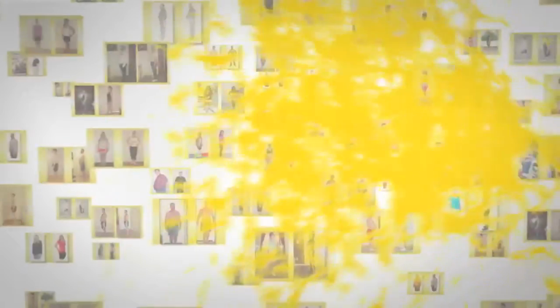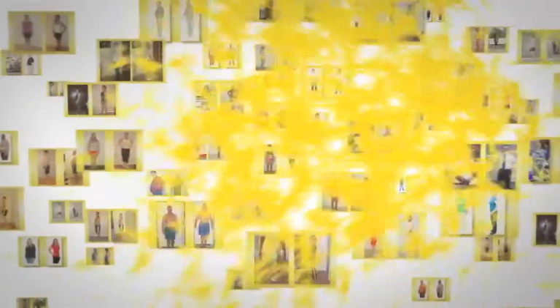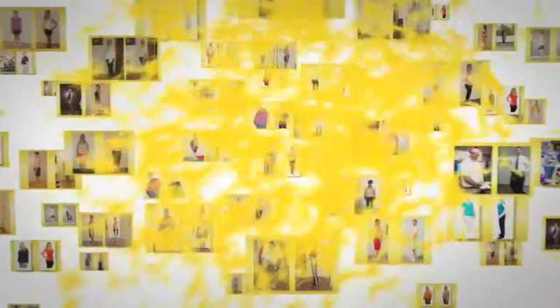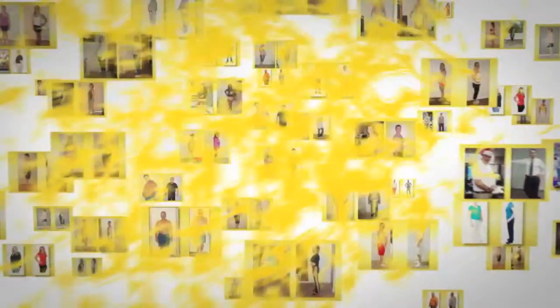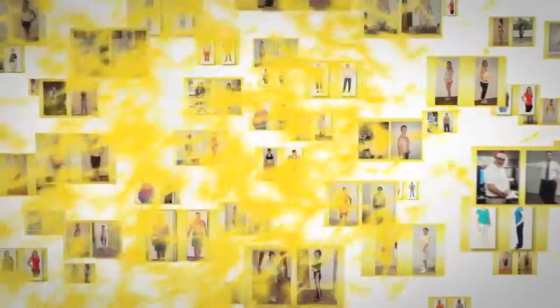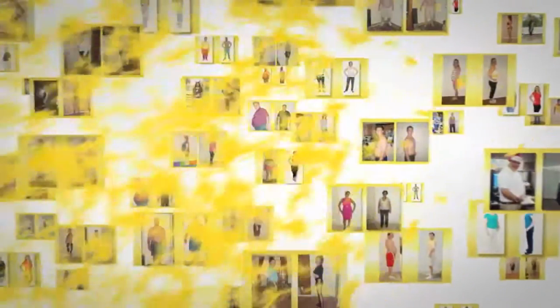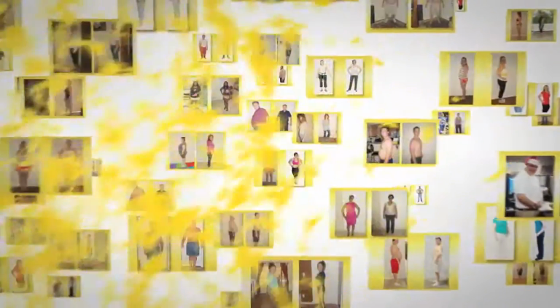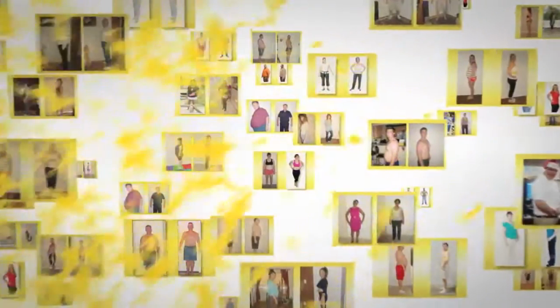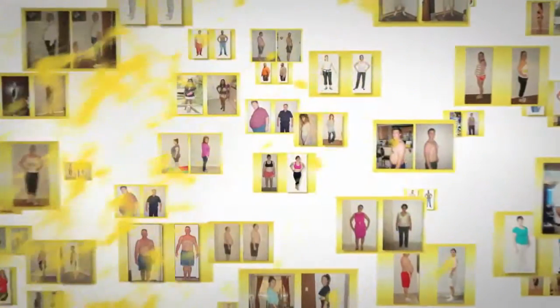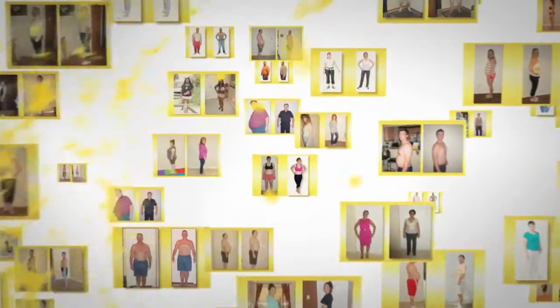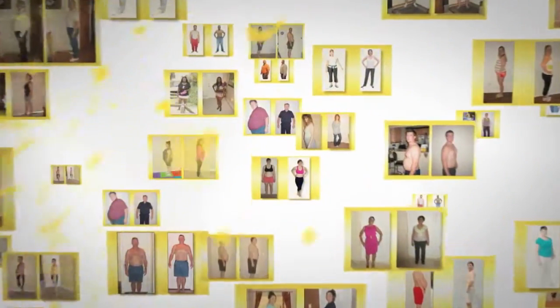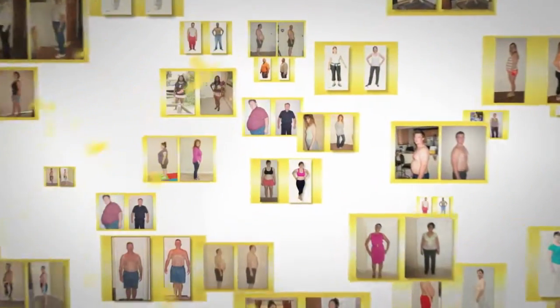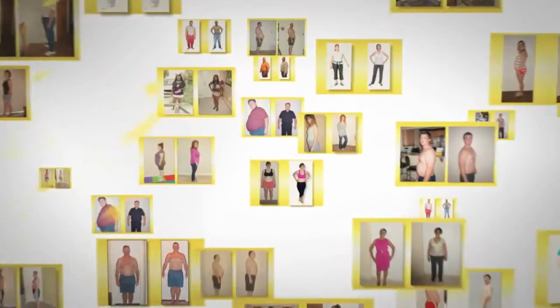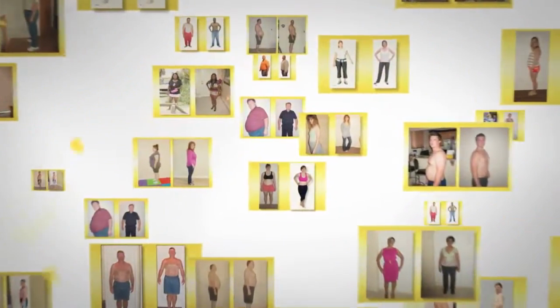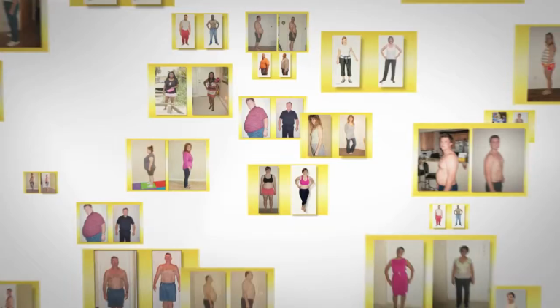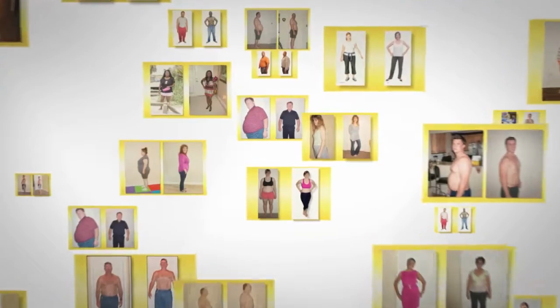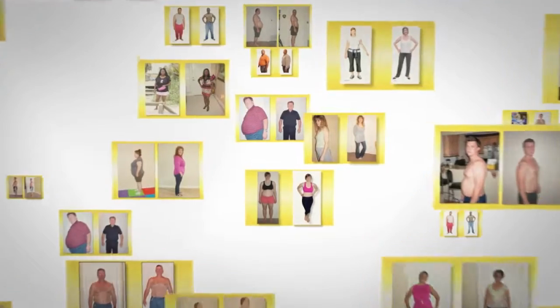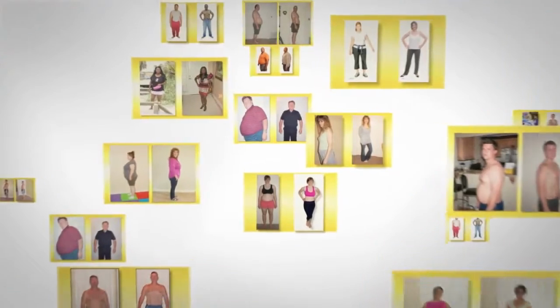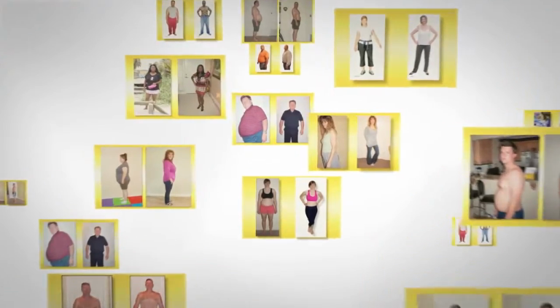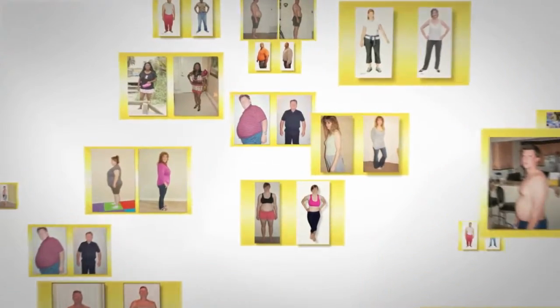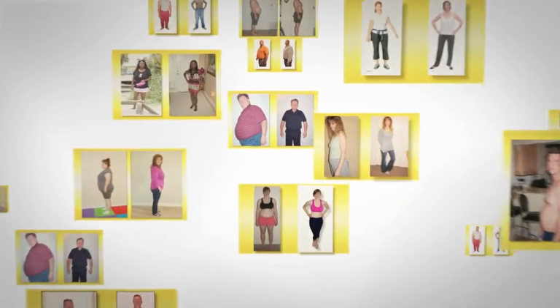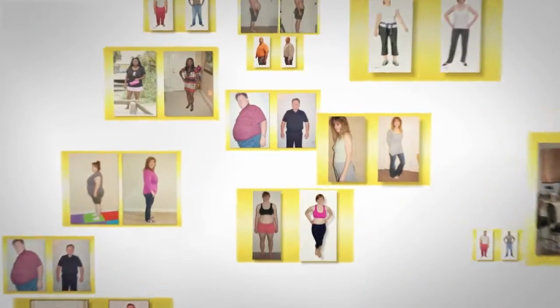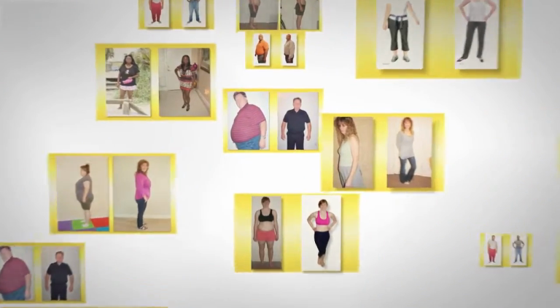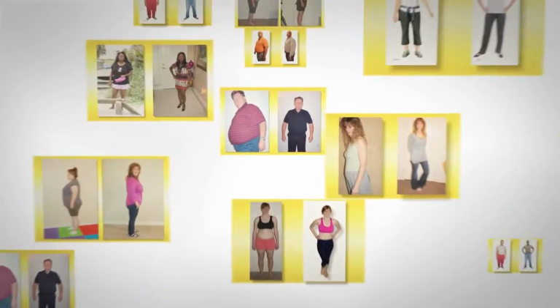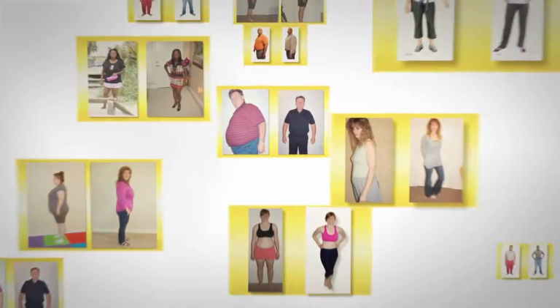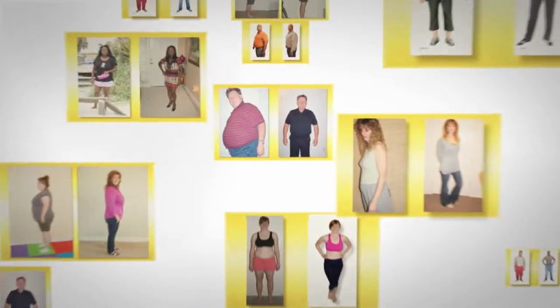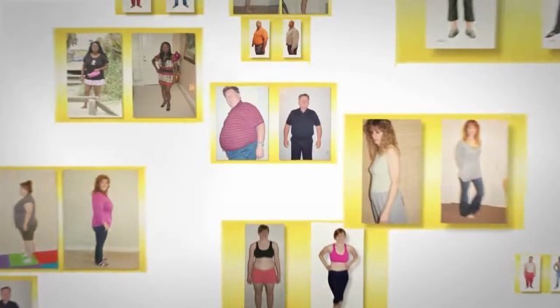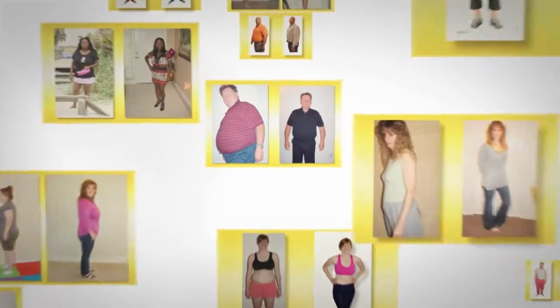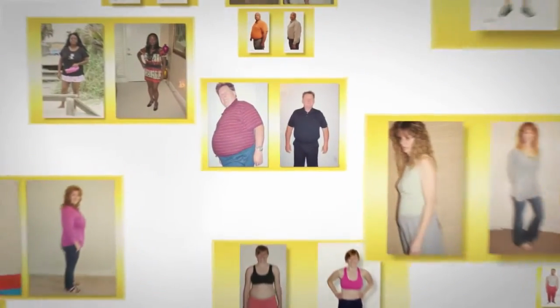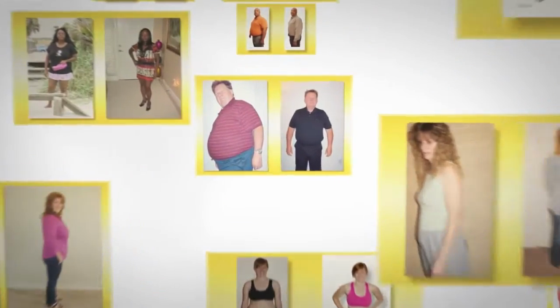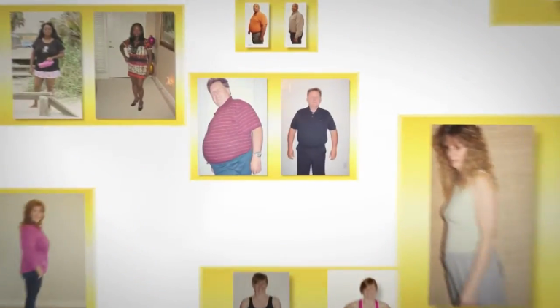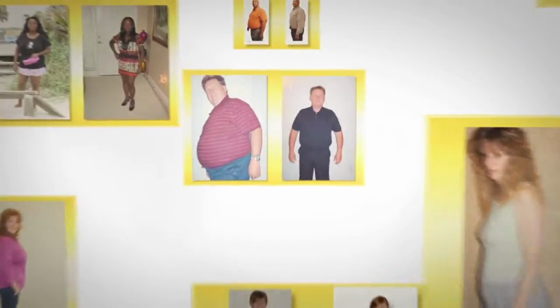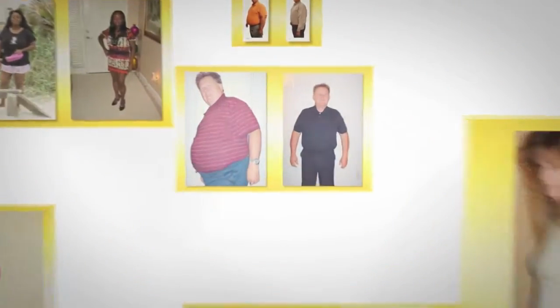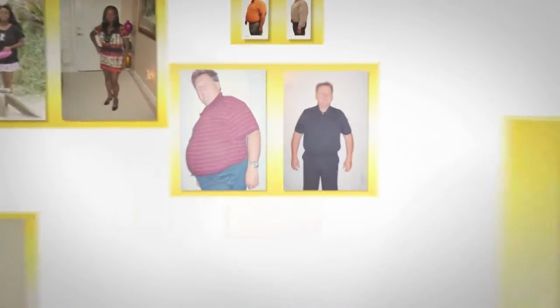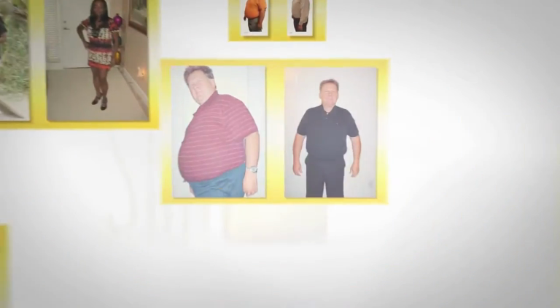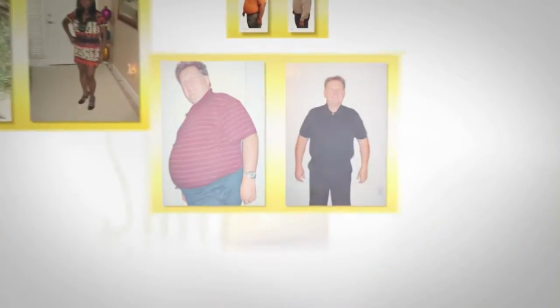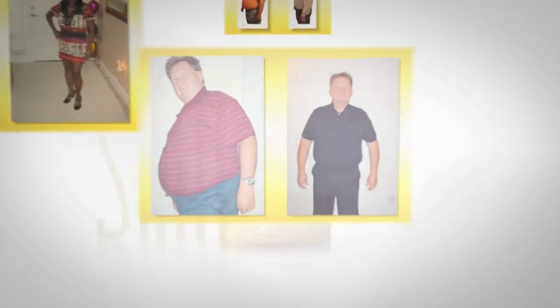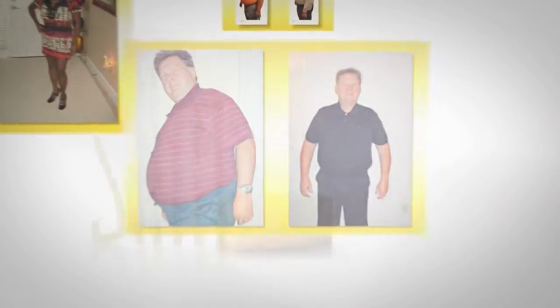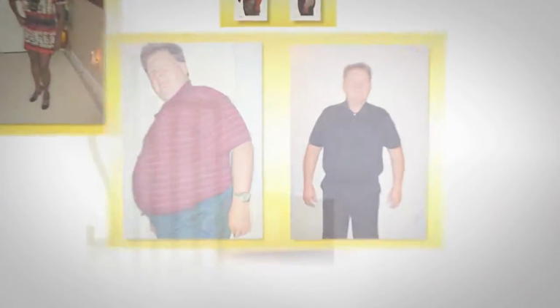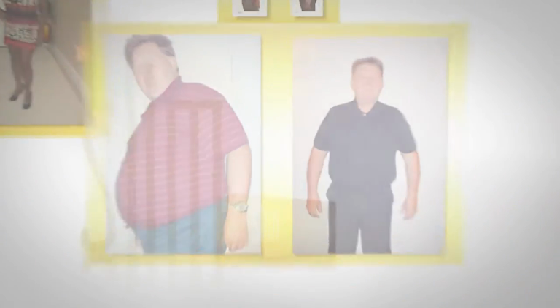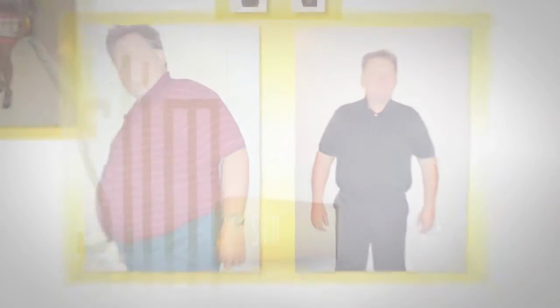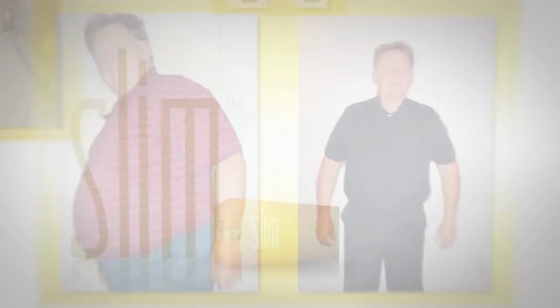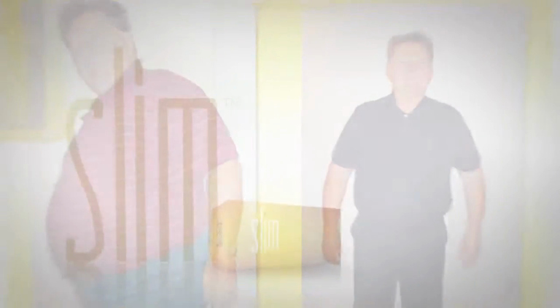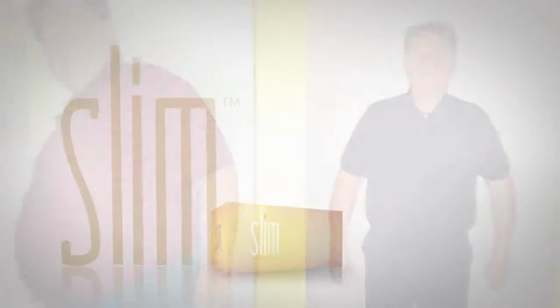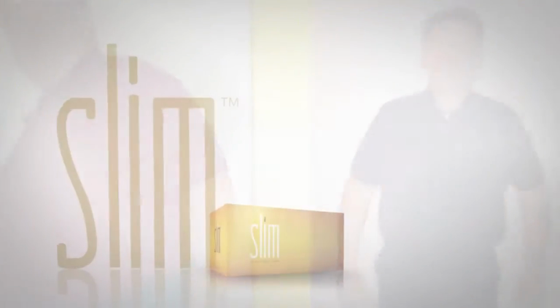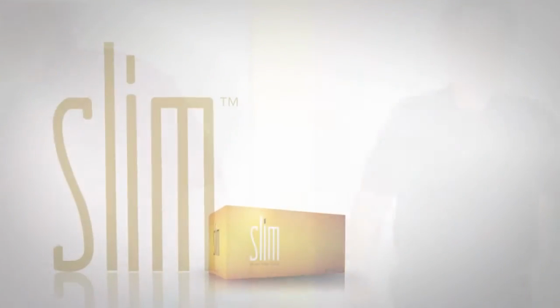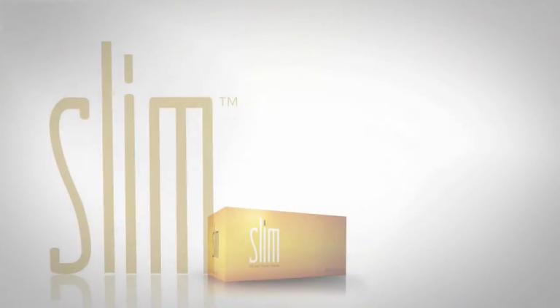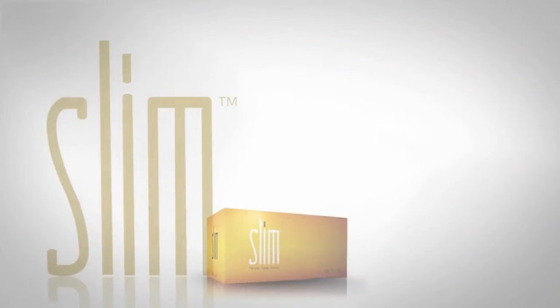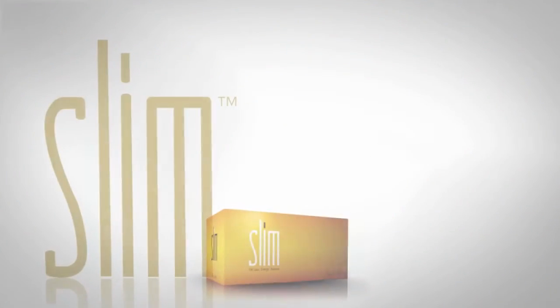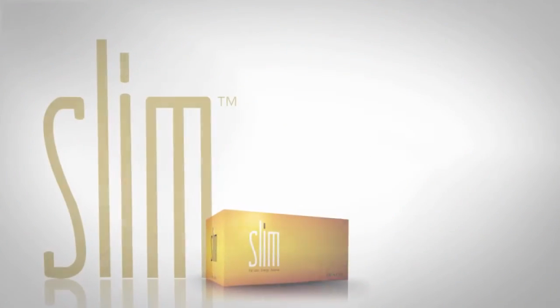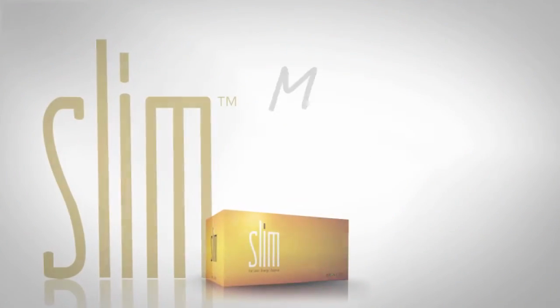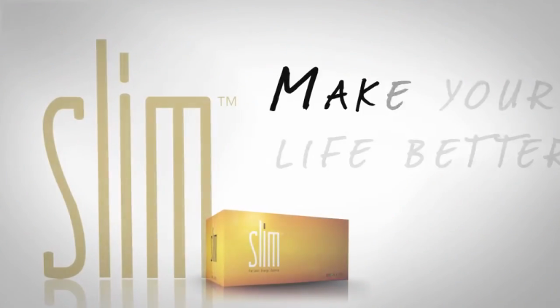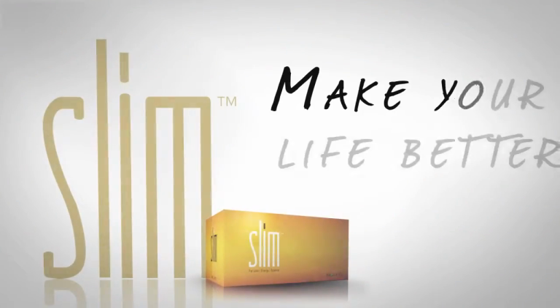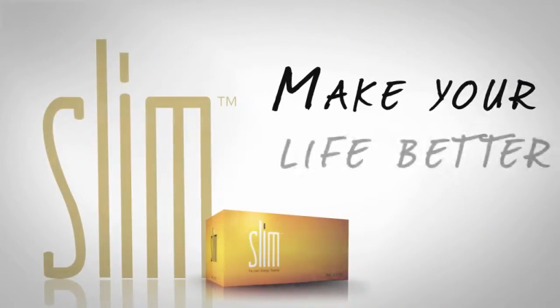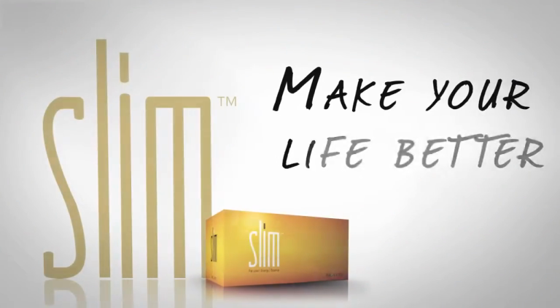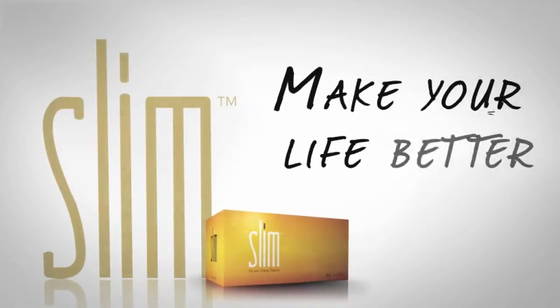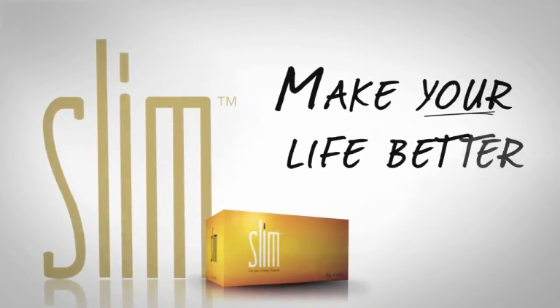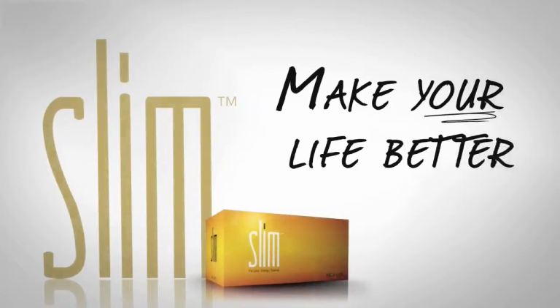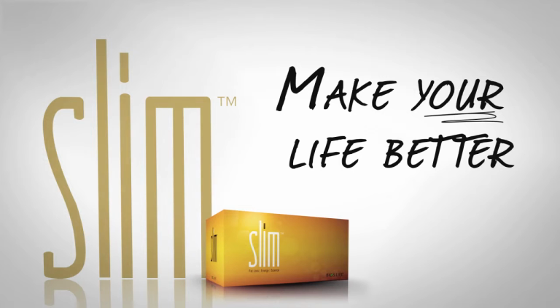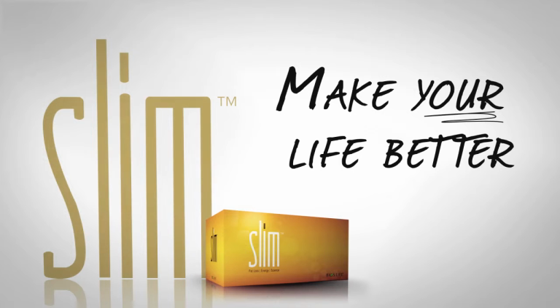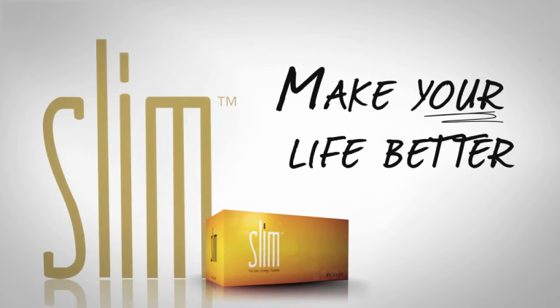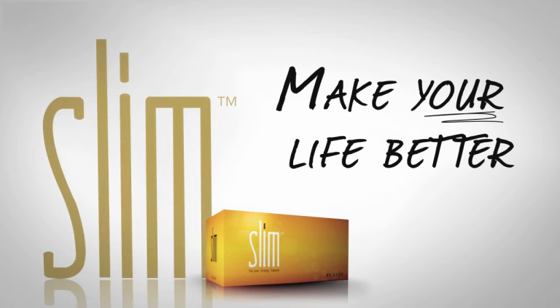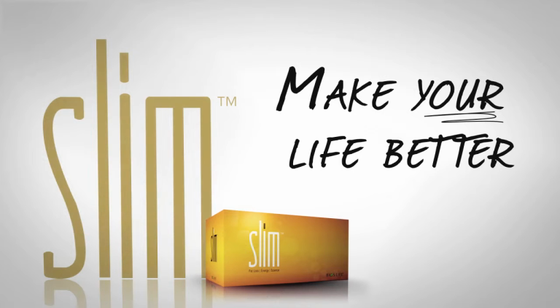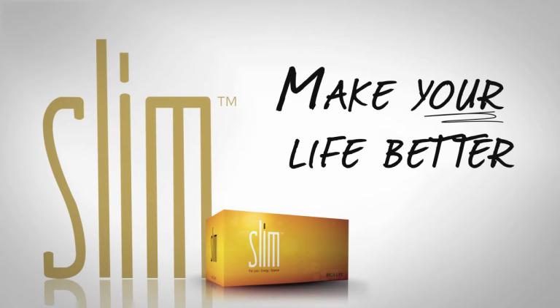Bios Life Slim — clinically proven, medically endorsed, results you can measure. Bios Life Slim, make your life better.